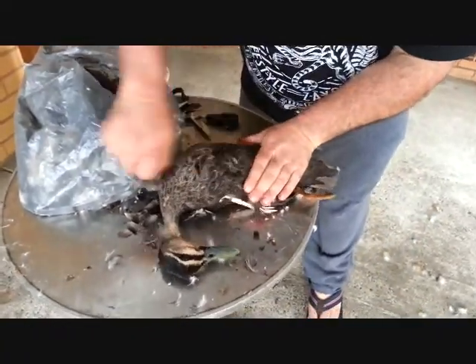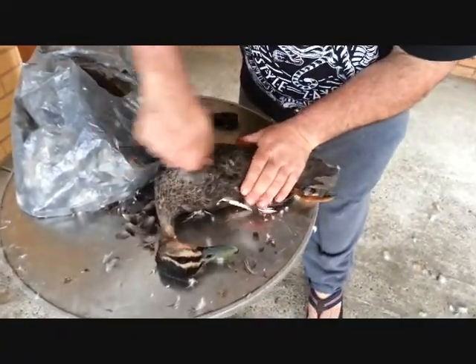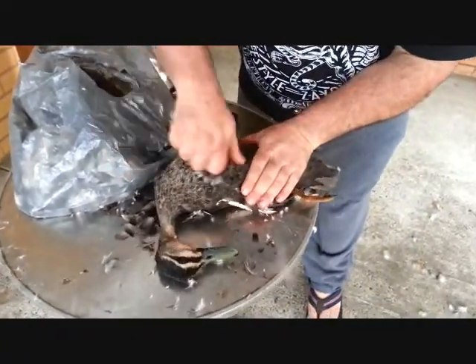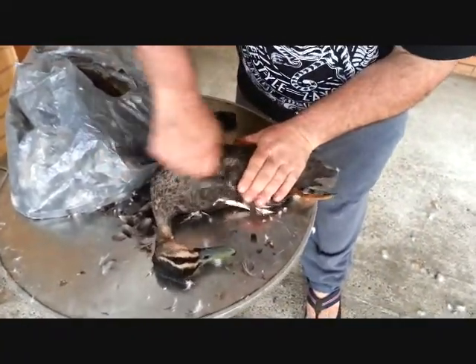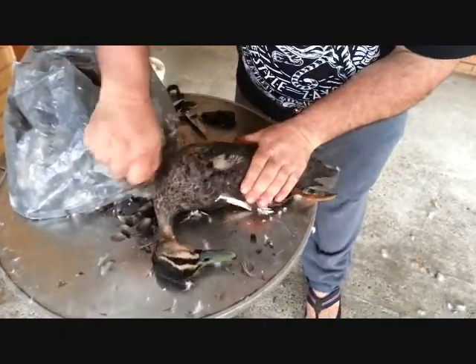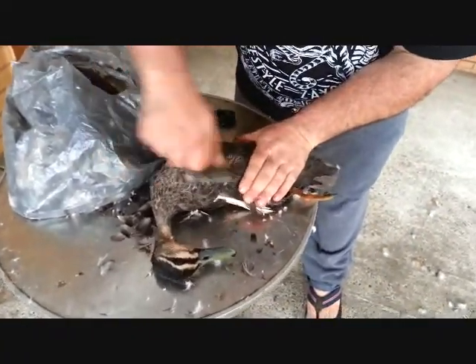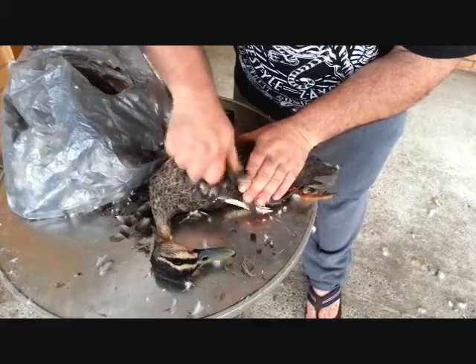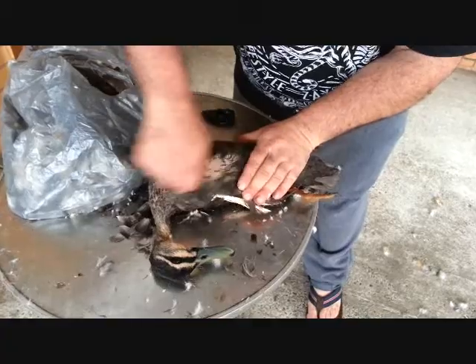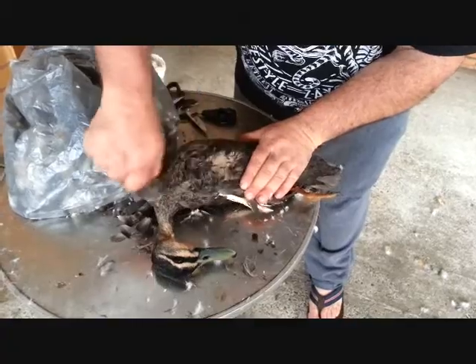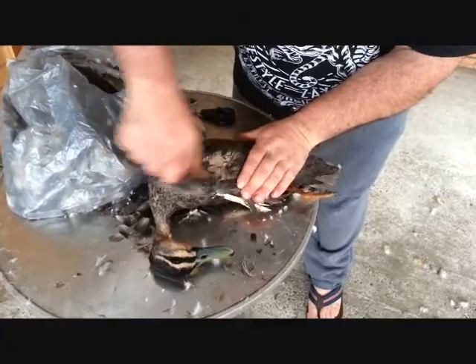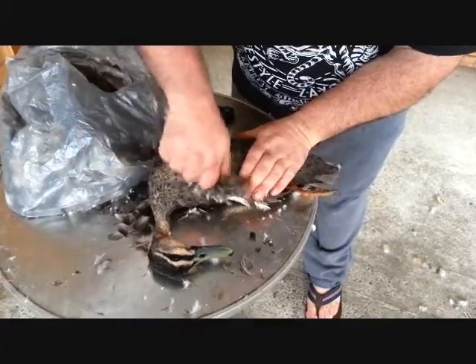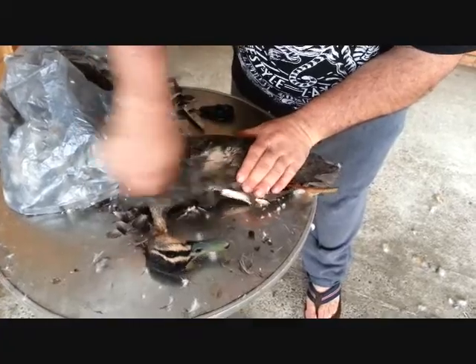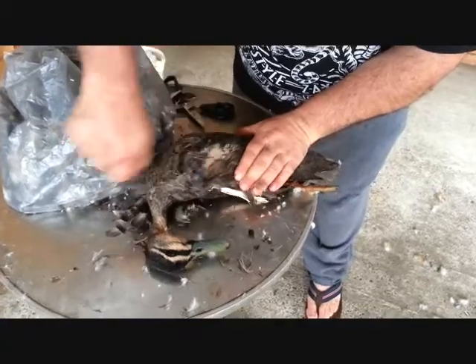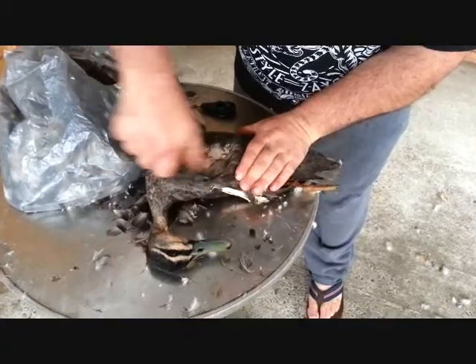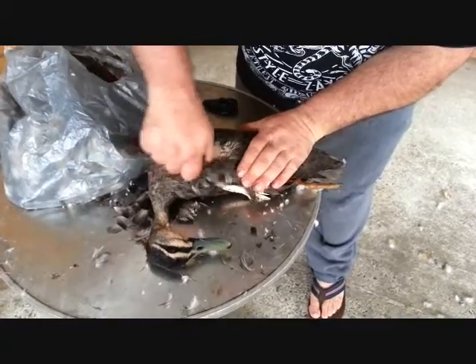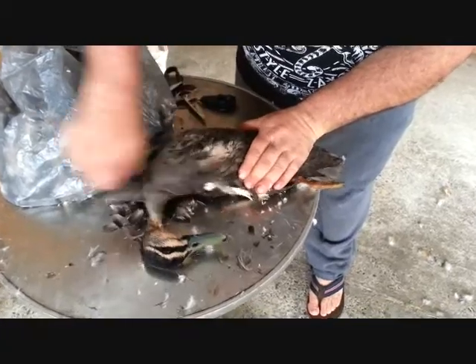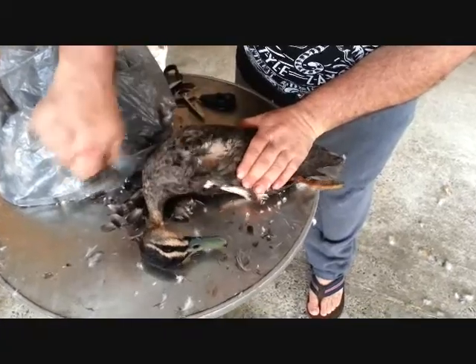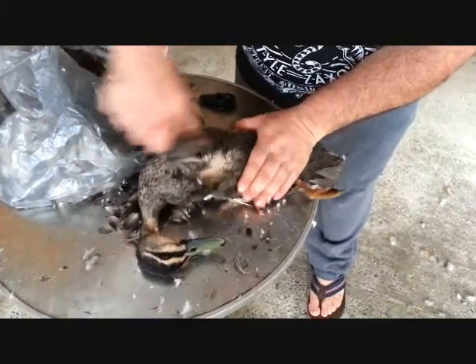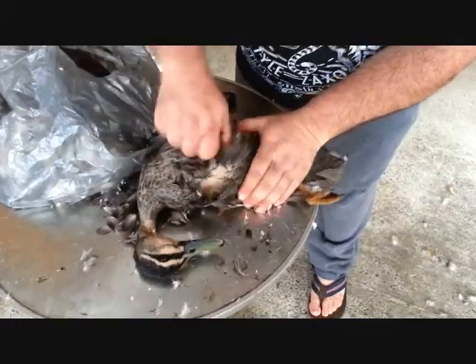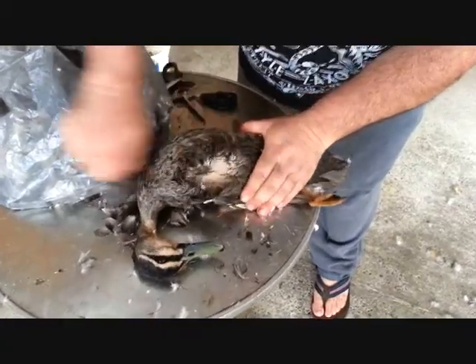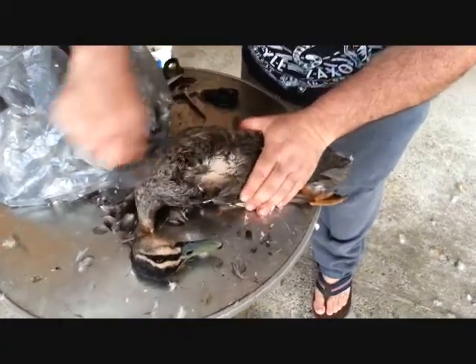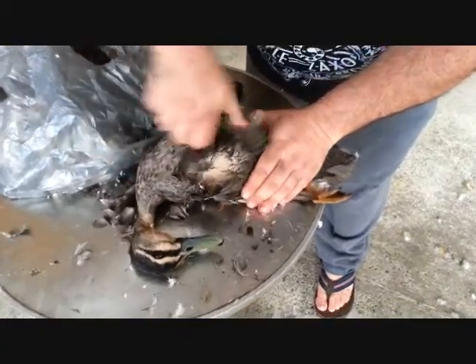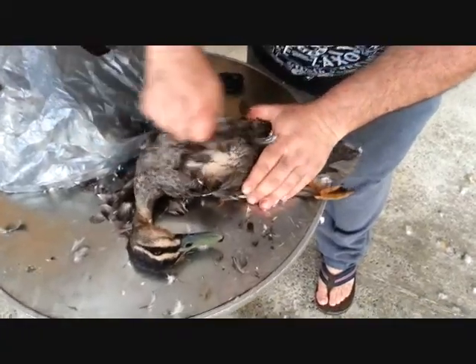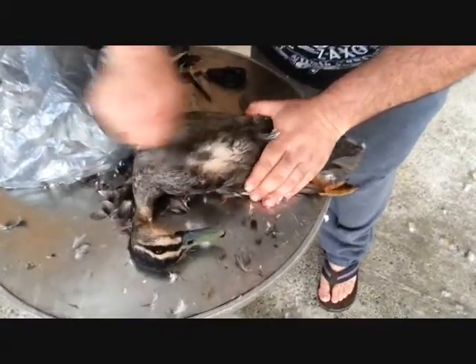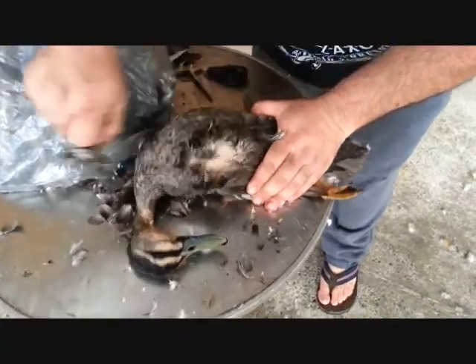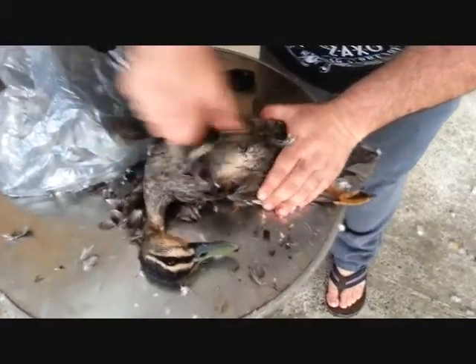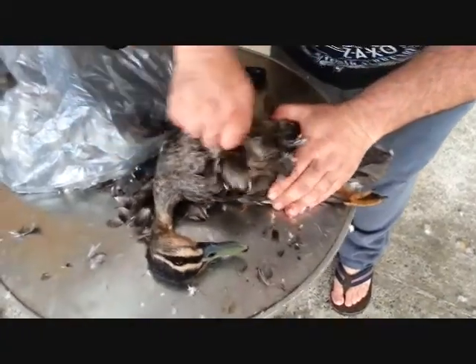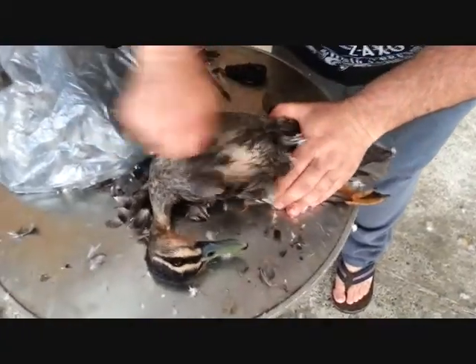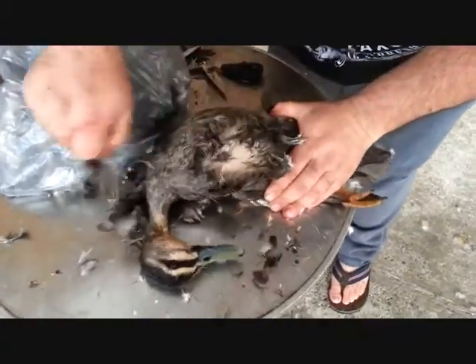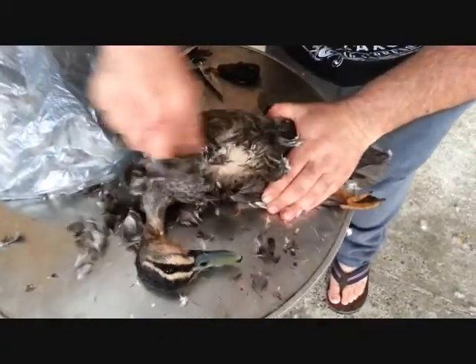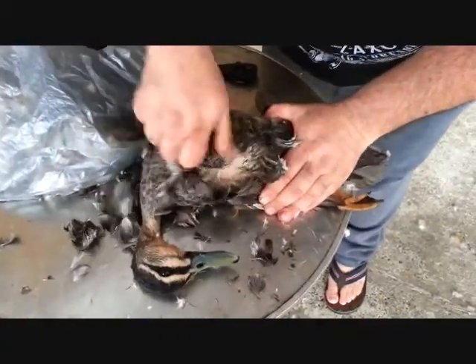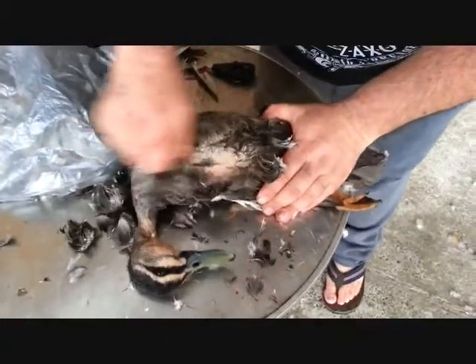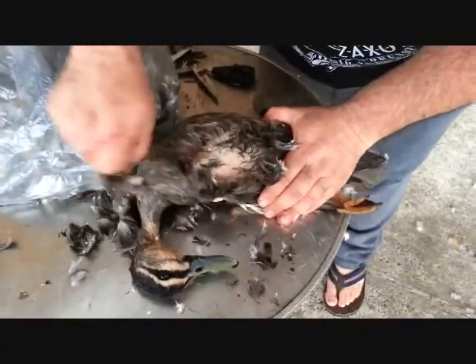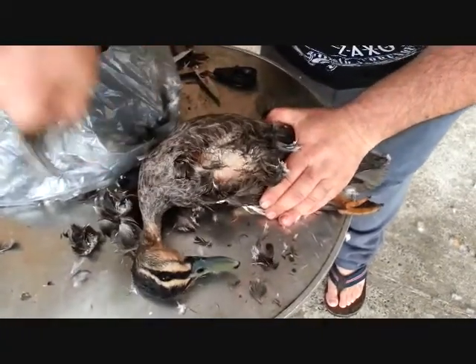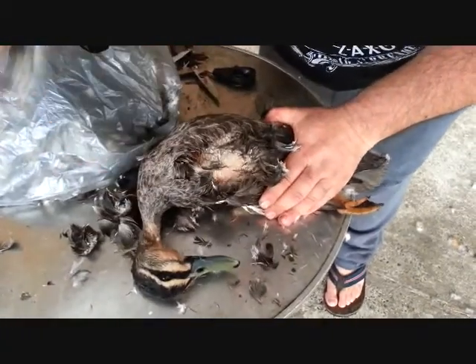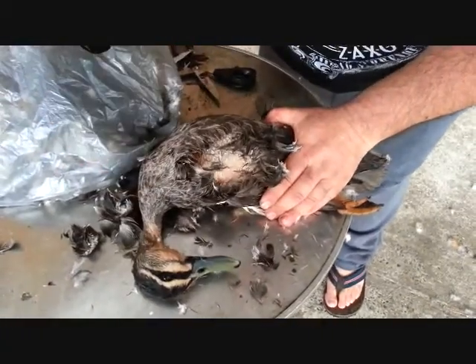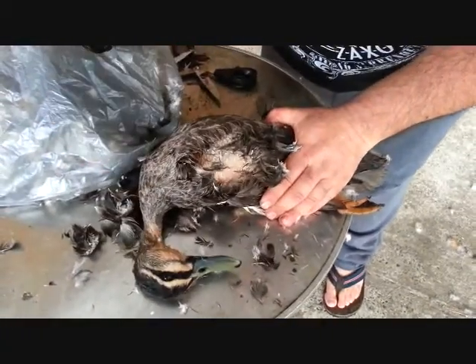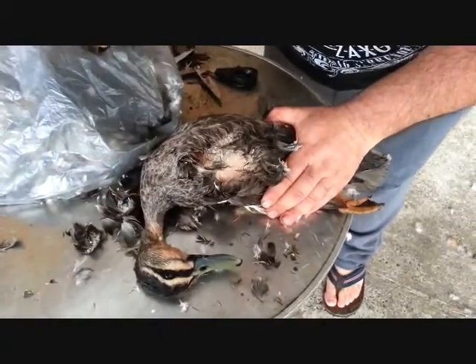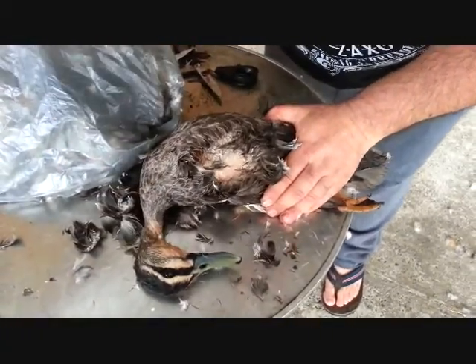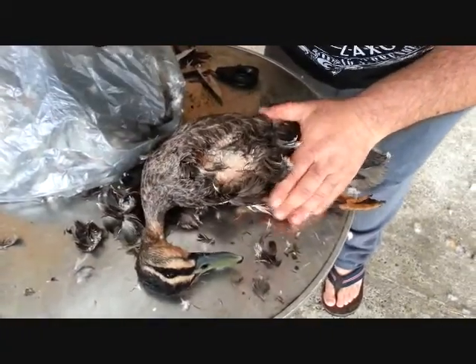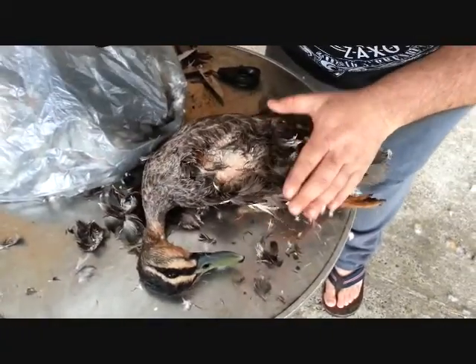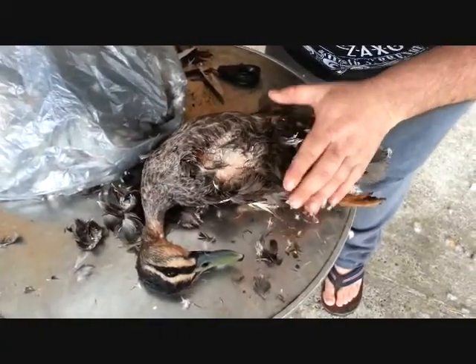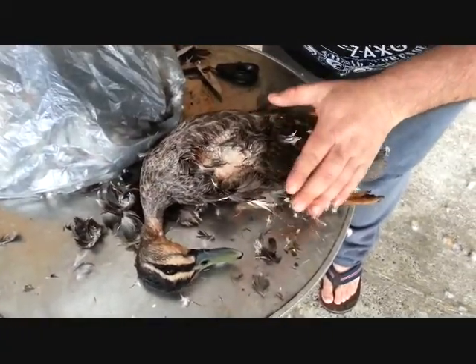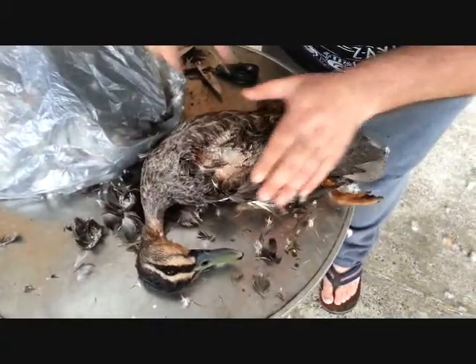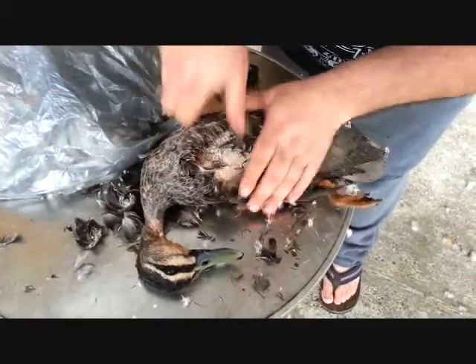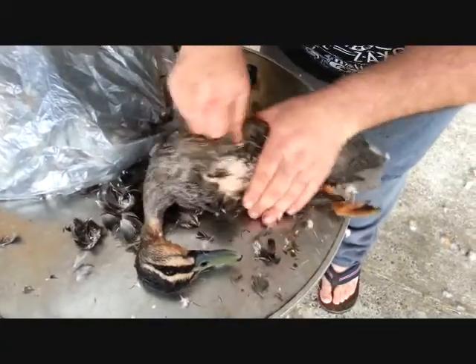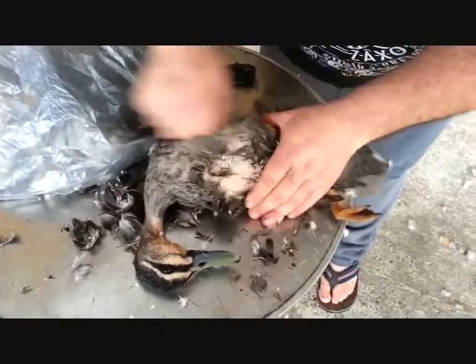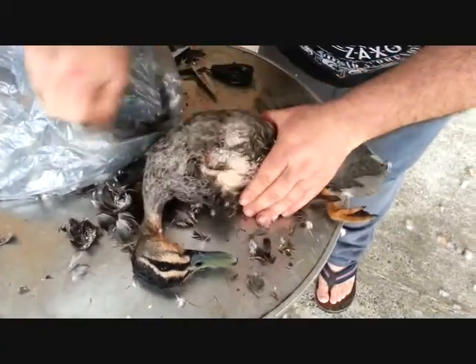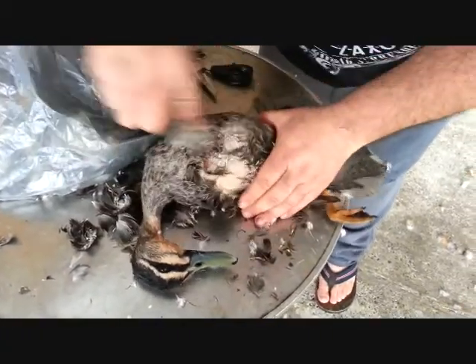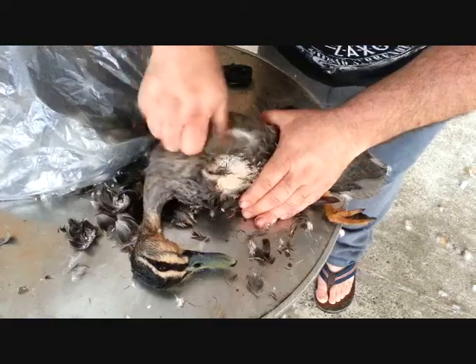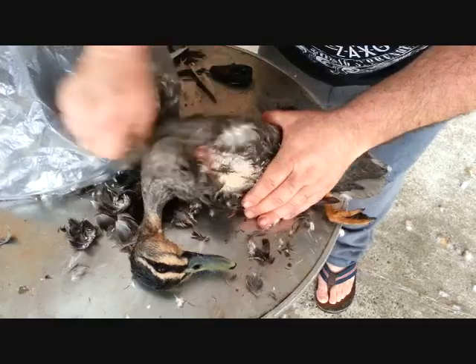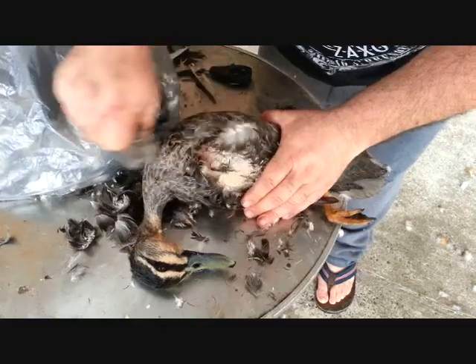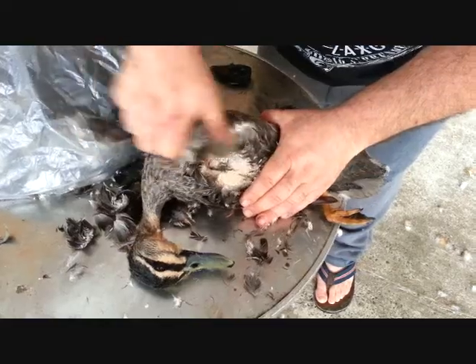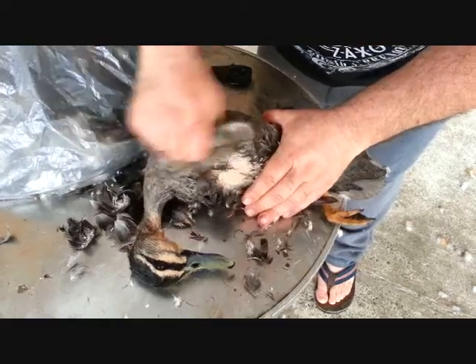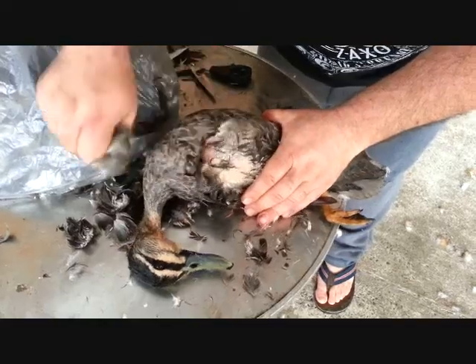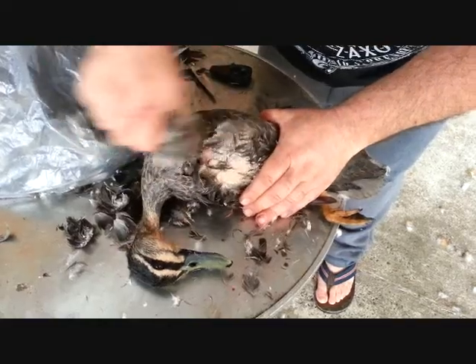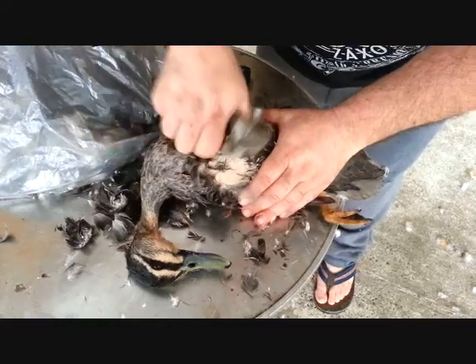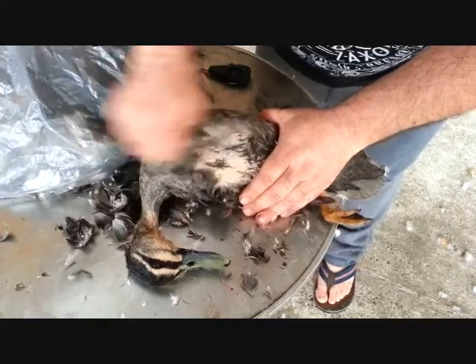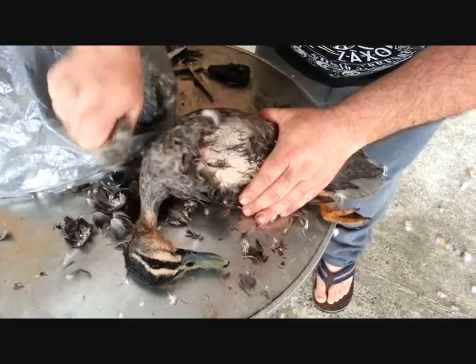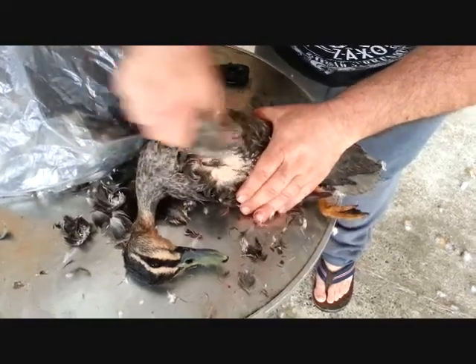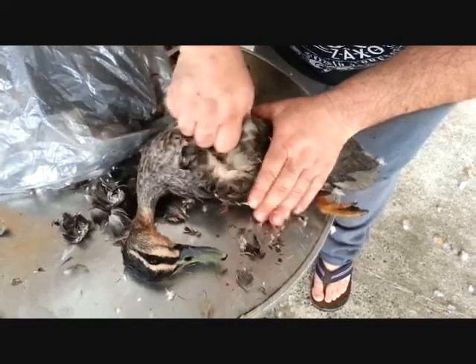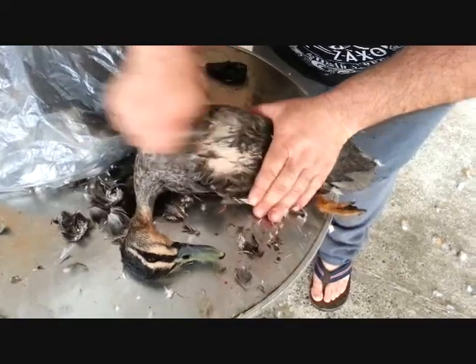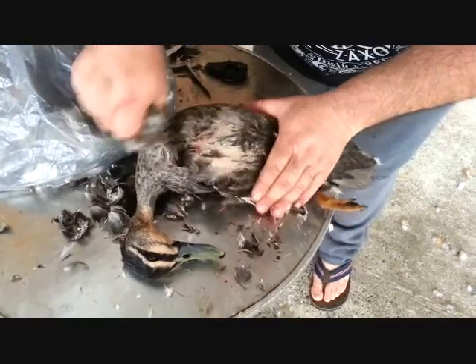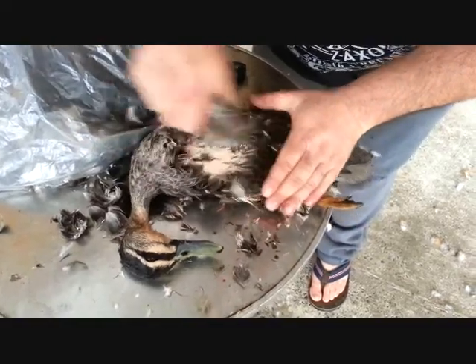And we start off plucking them. As you can see, very easy to pluck them.